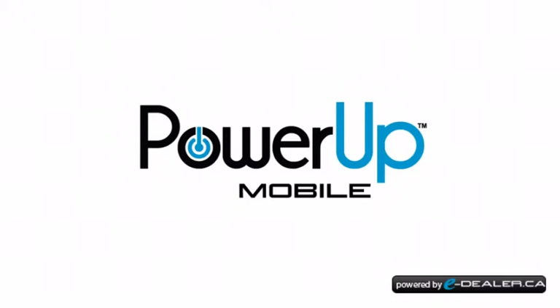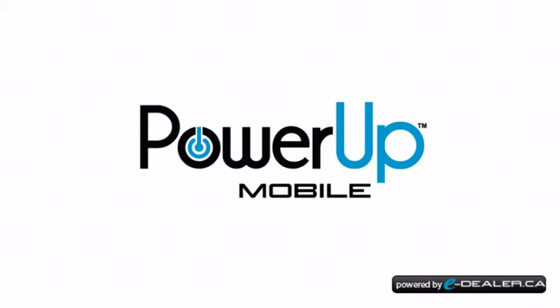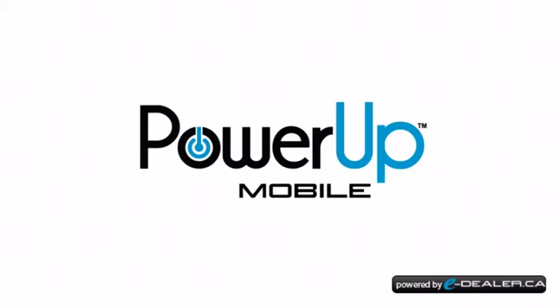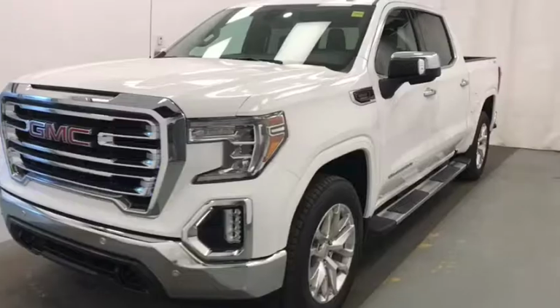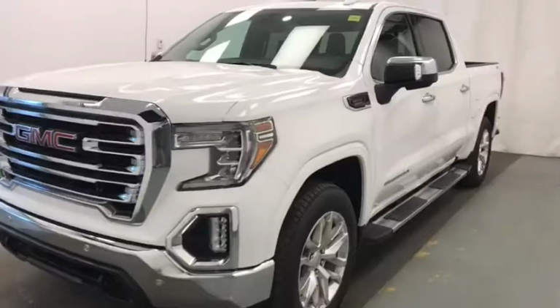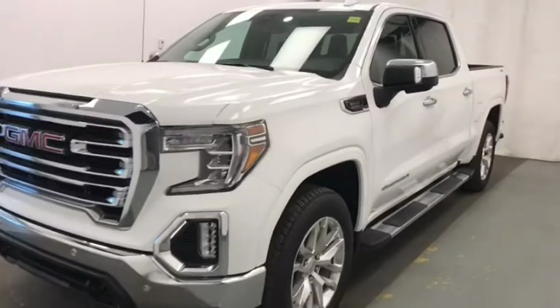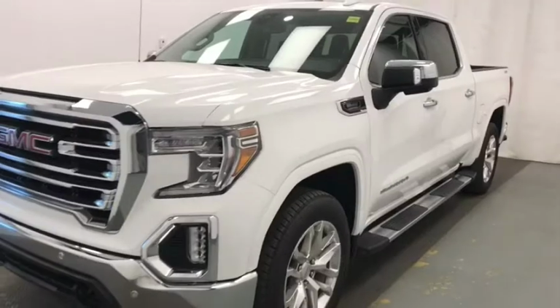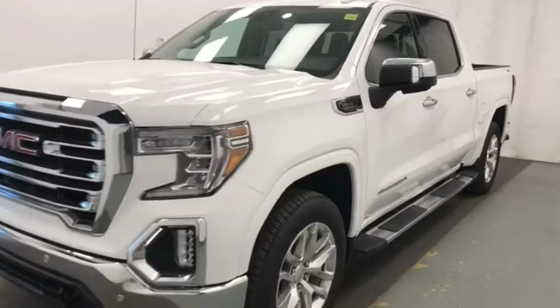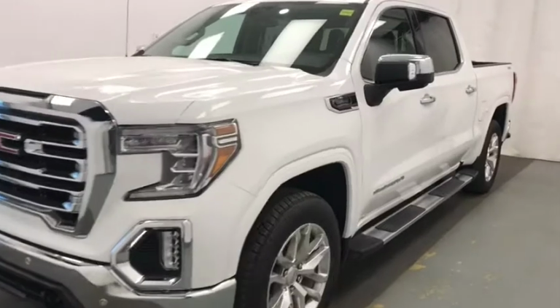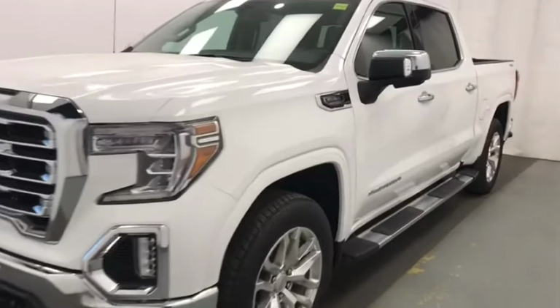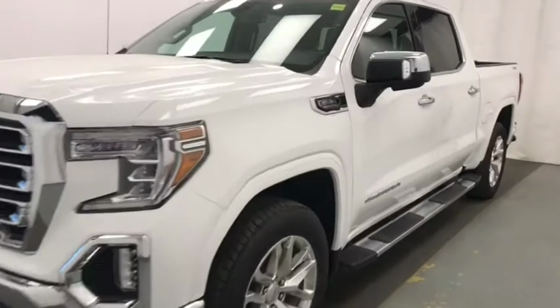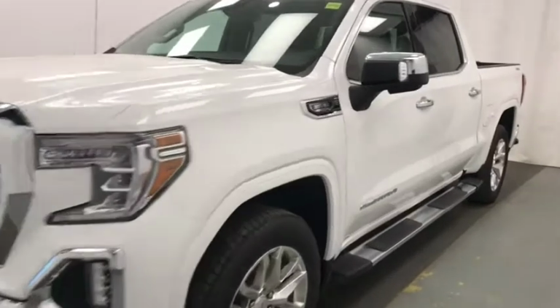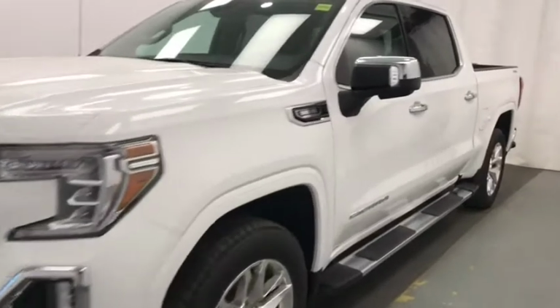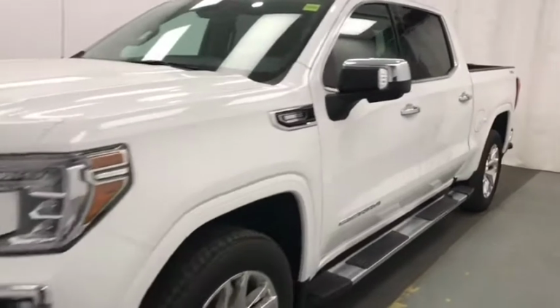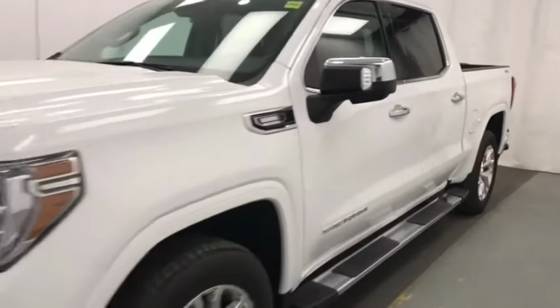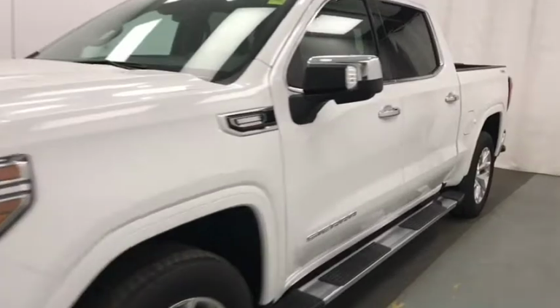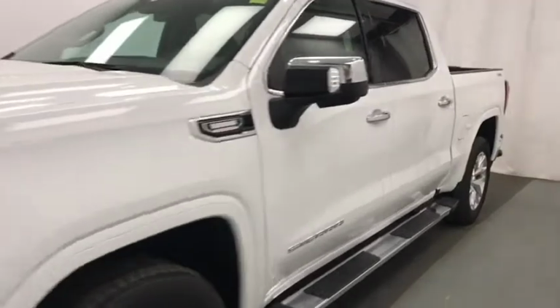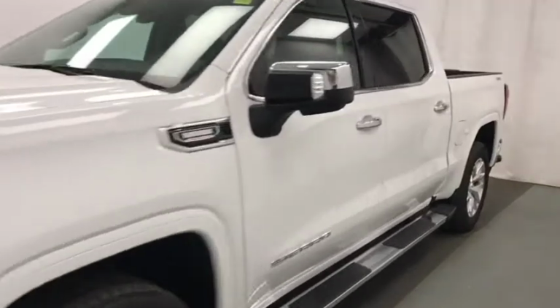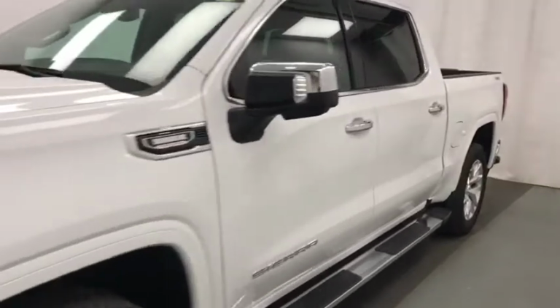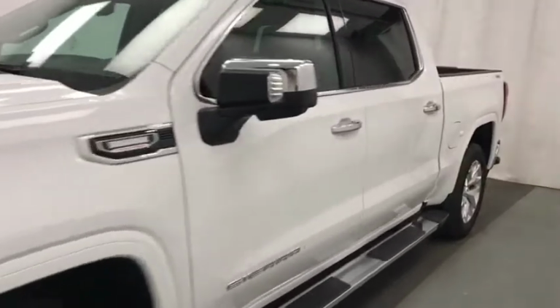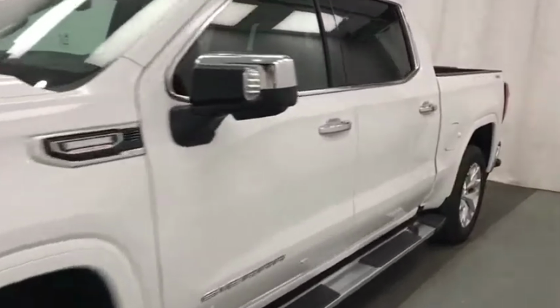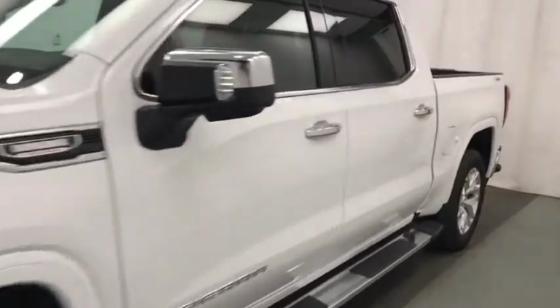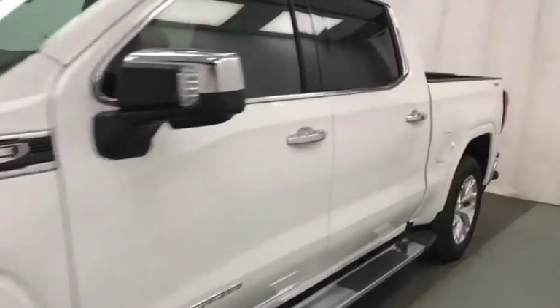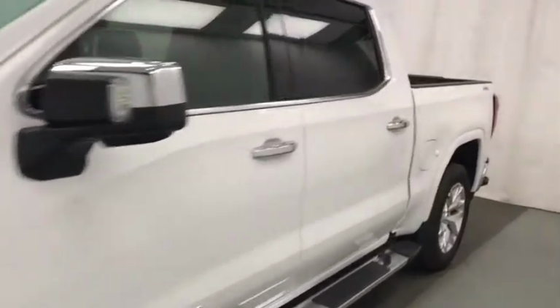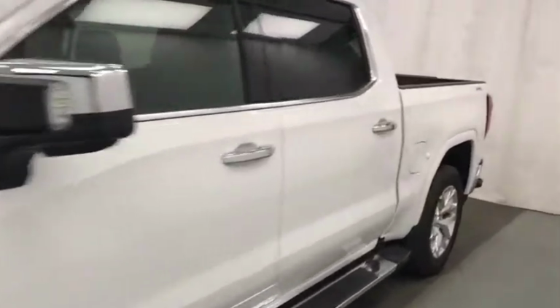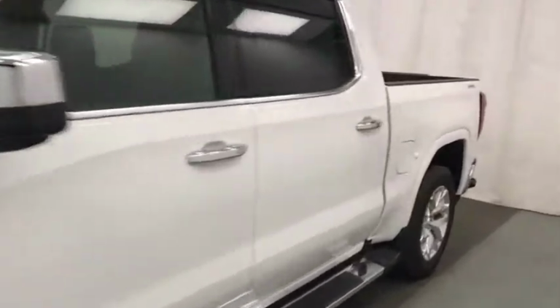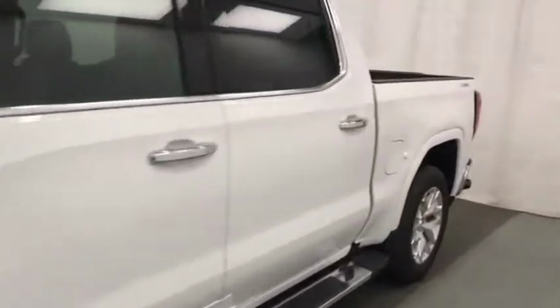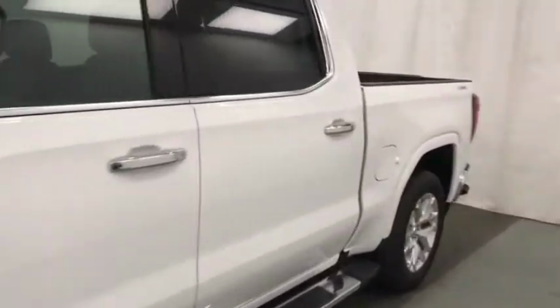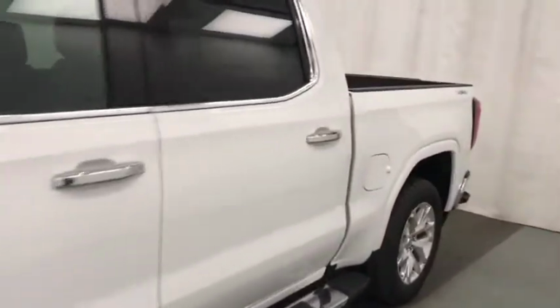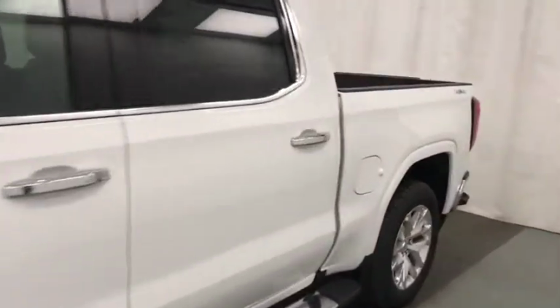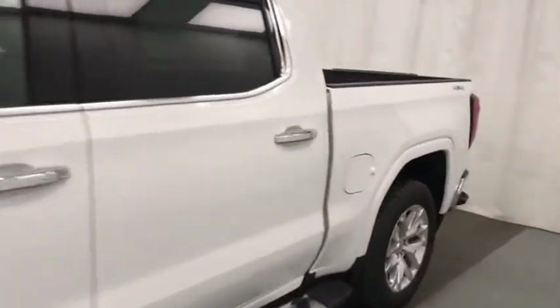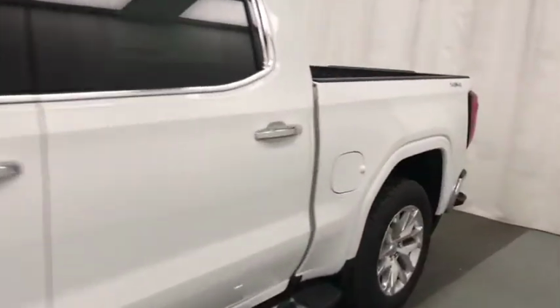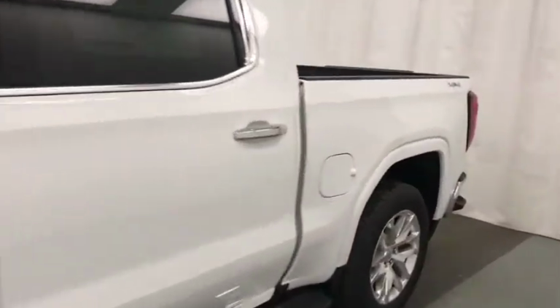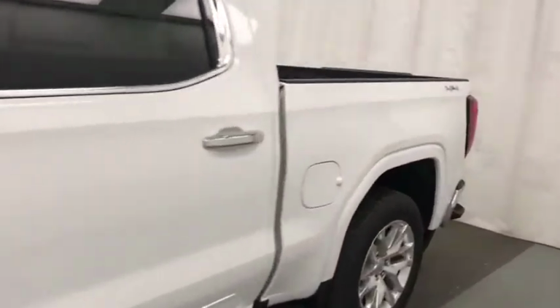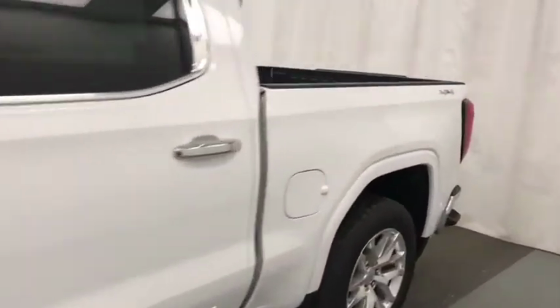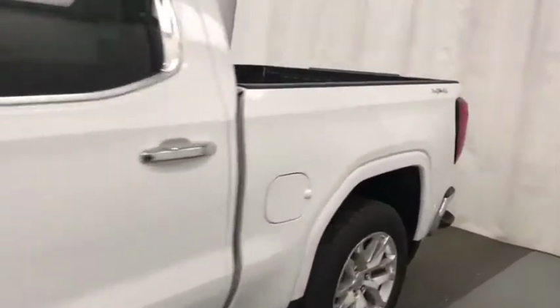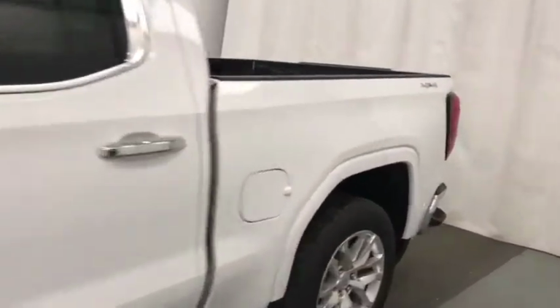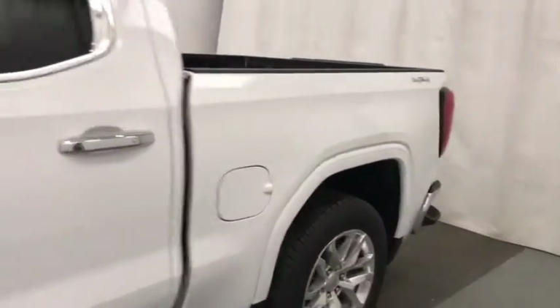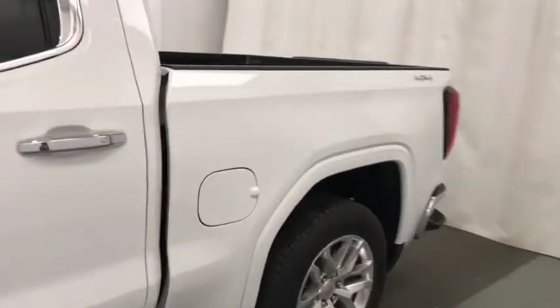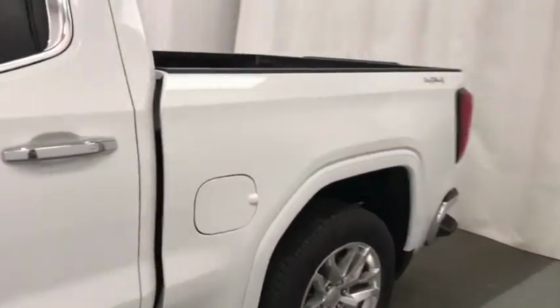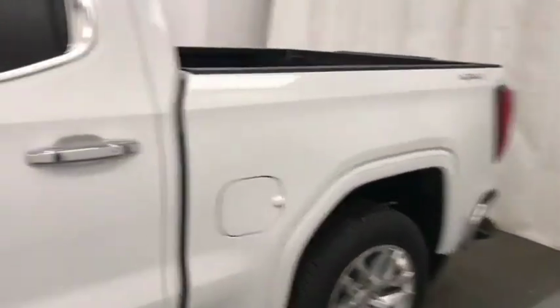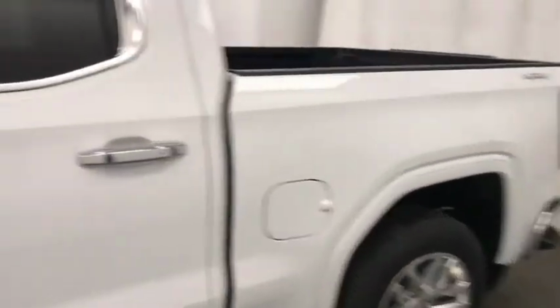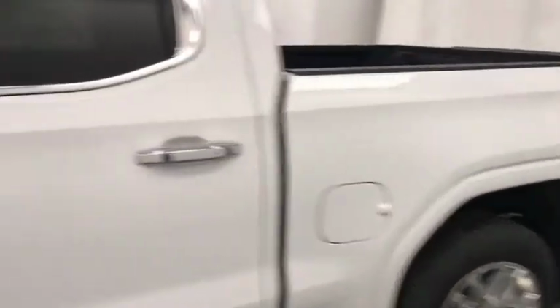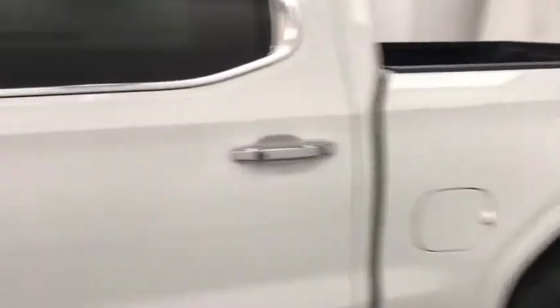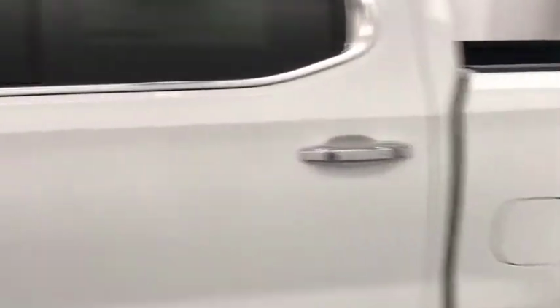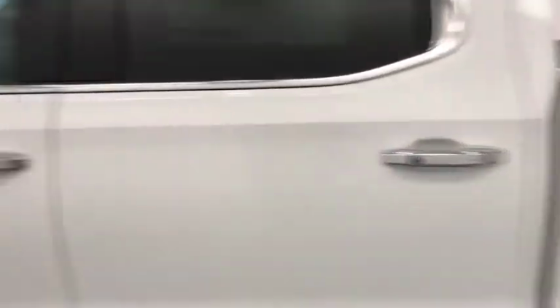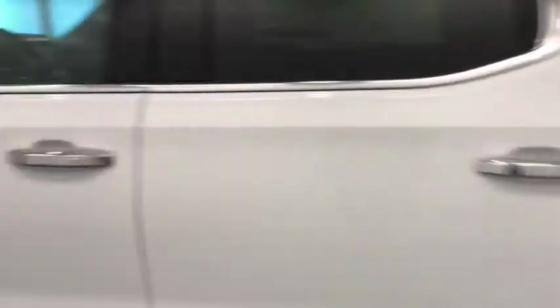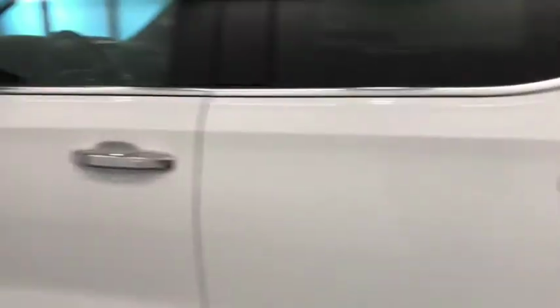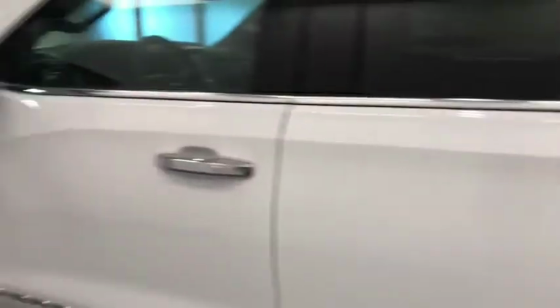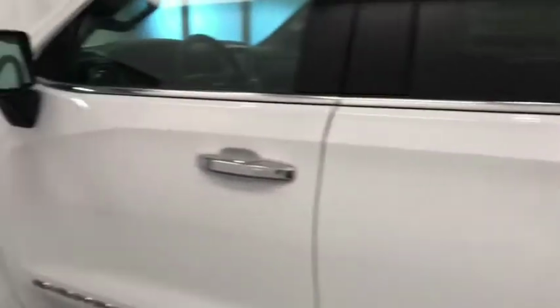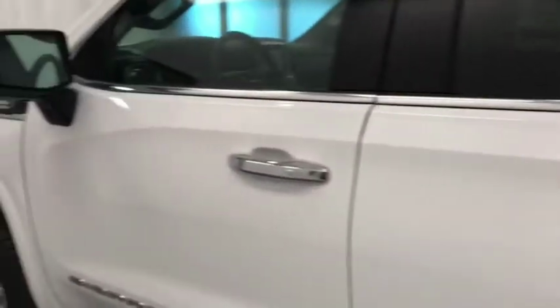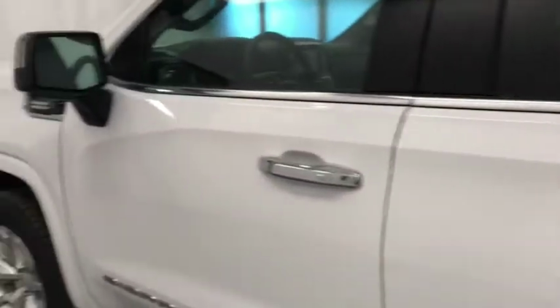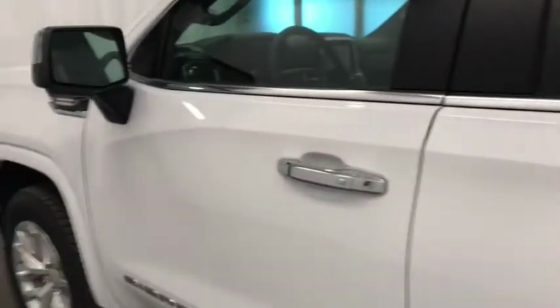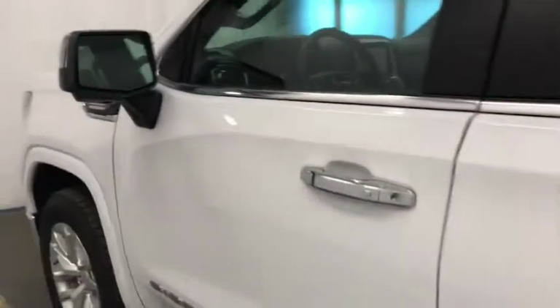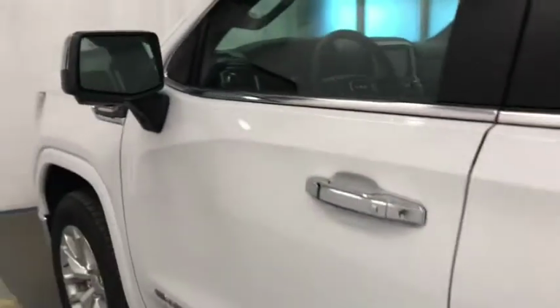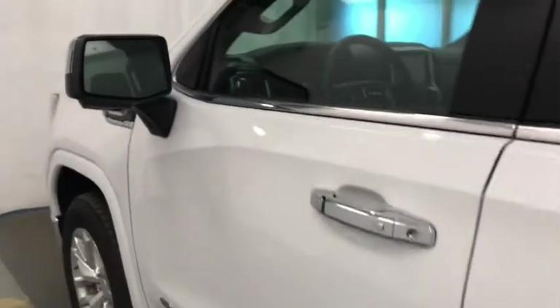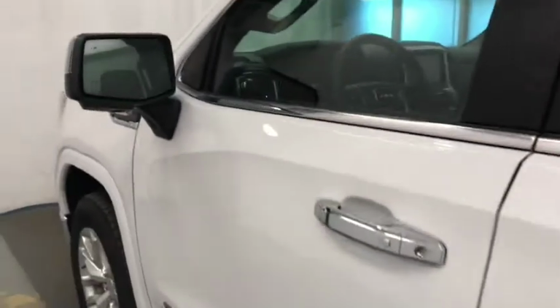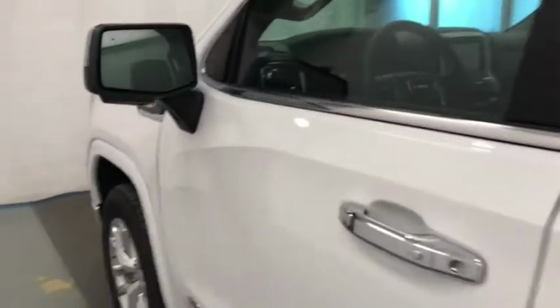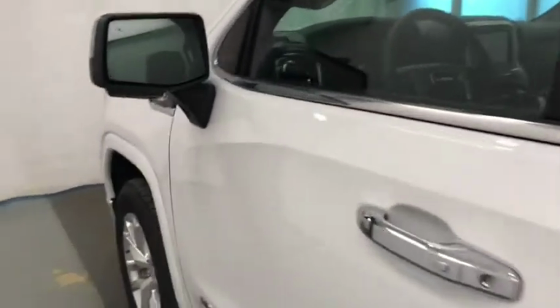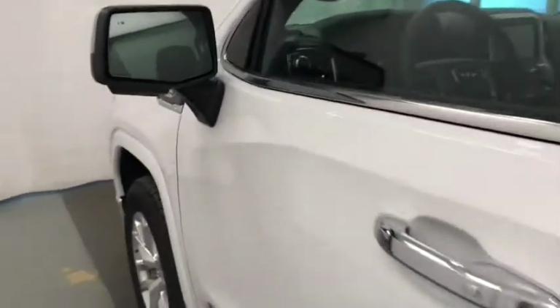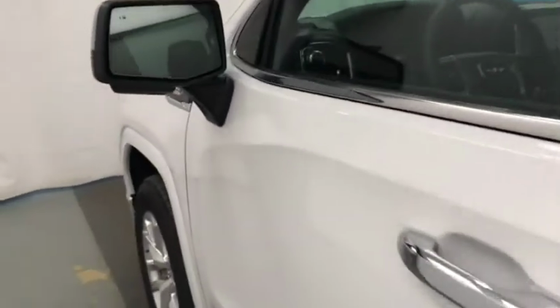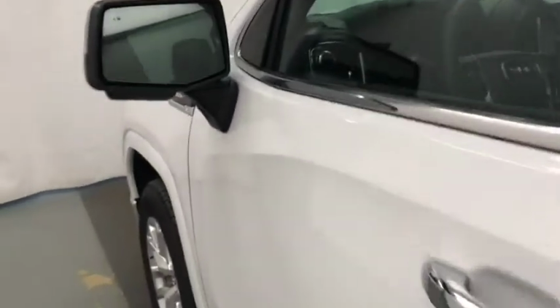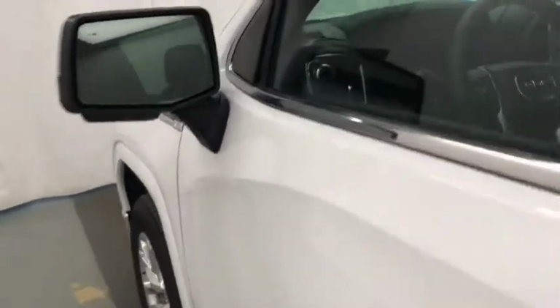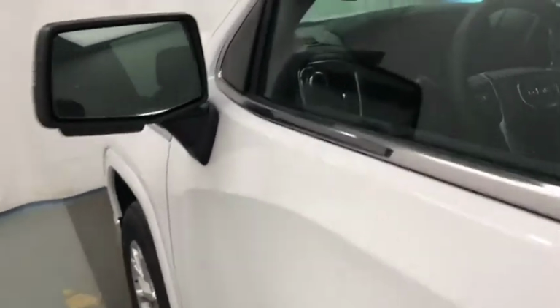Today we're reviewing stock number 212389 on a 2020 GMC 1500 crew cab, and our exterior color is summit white.